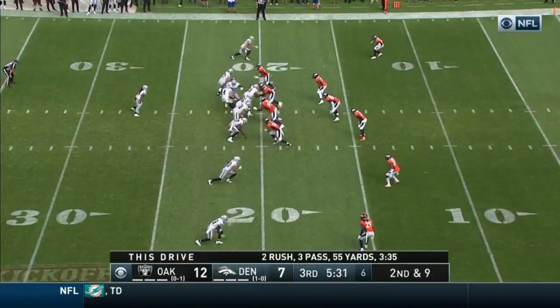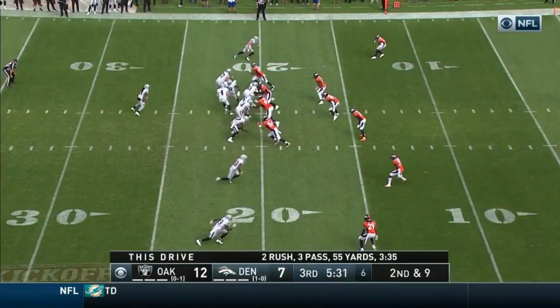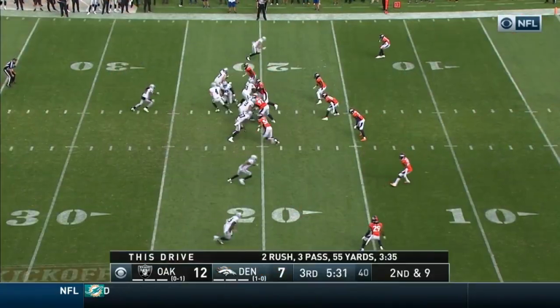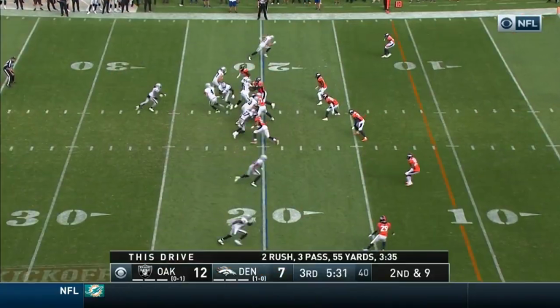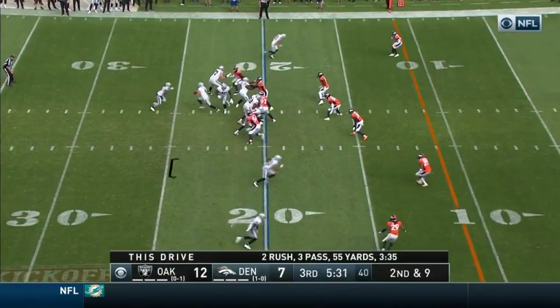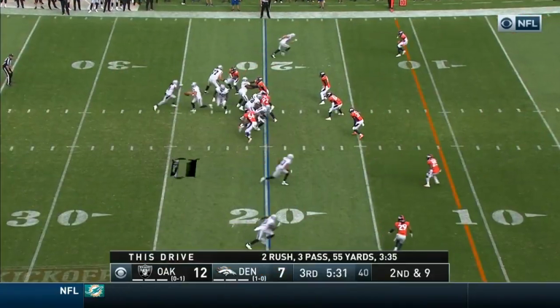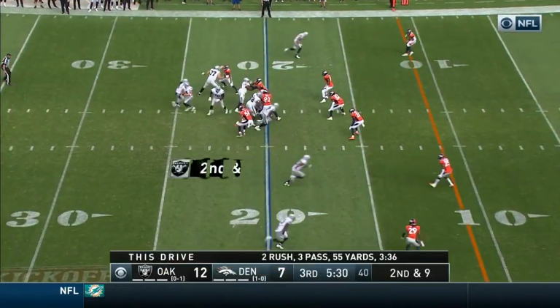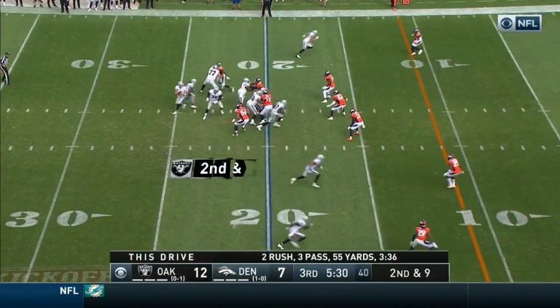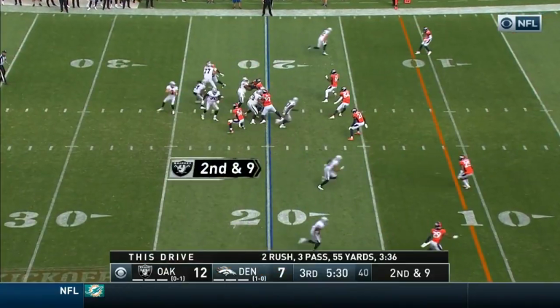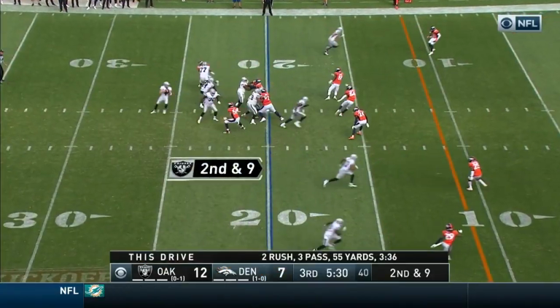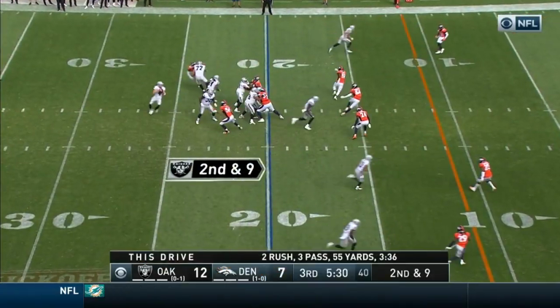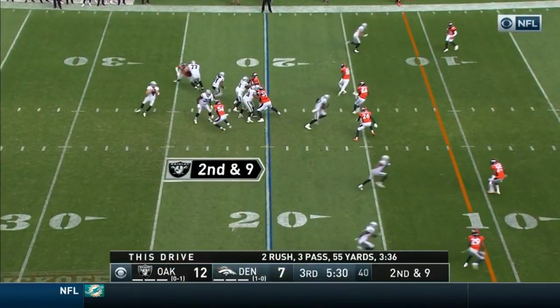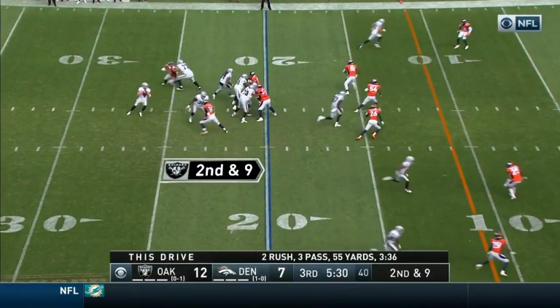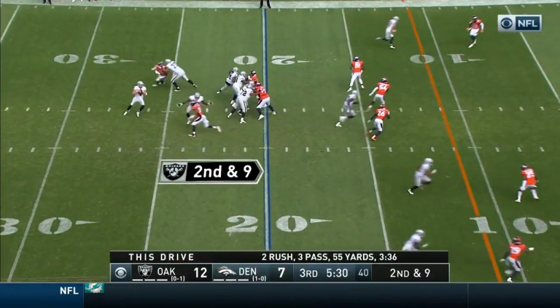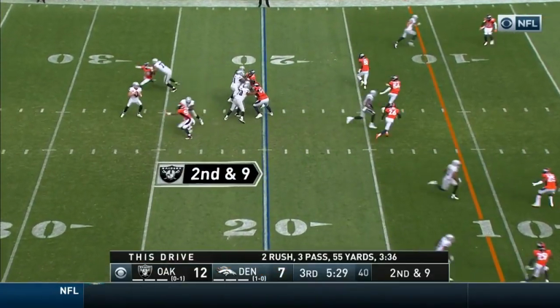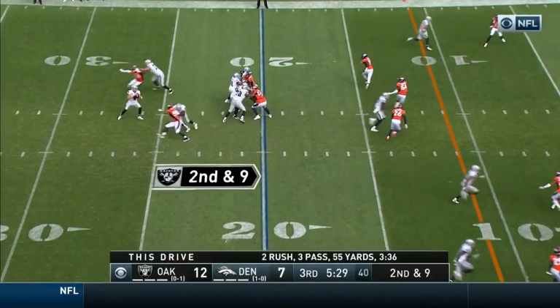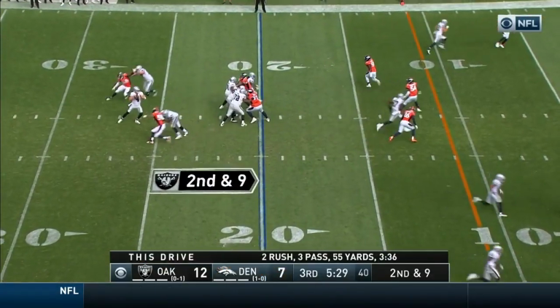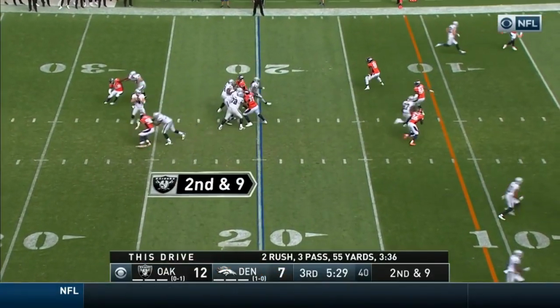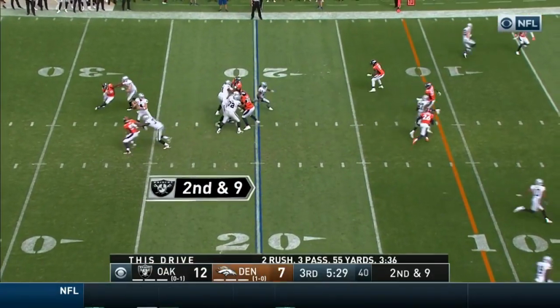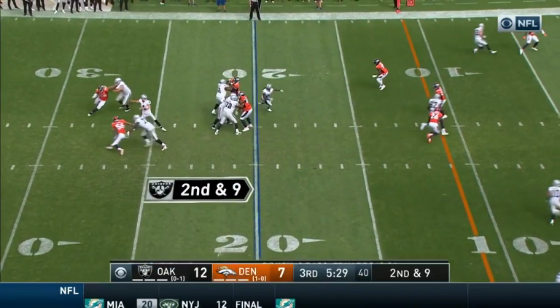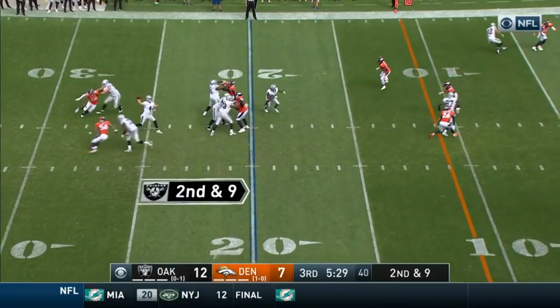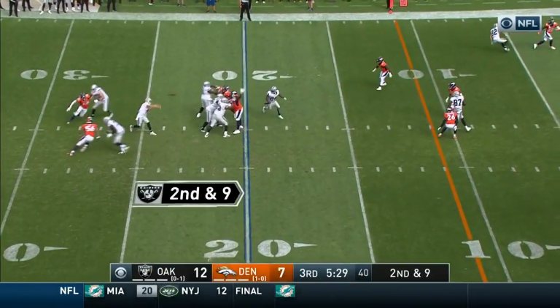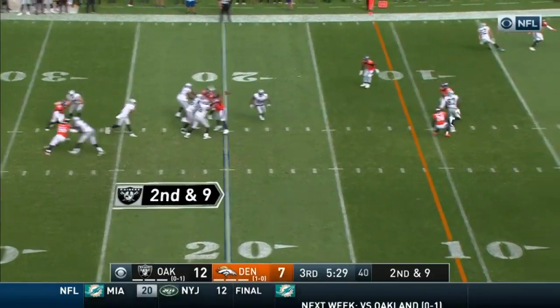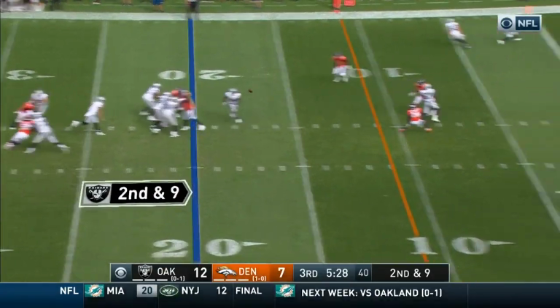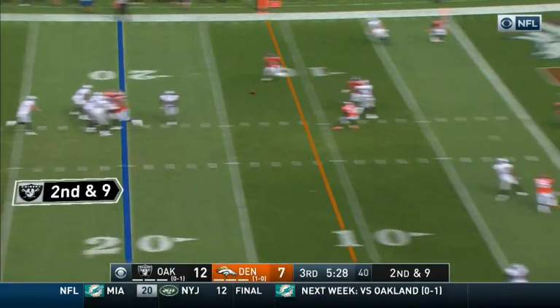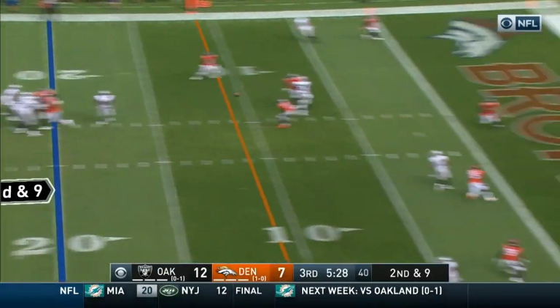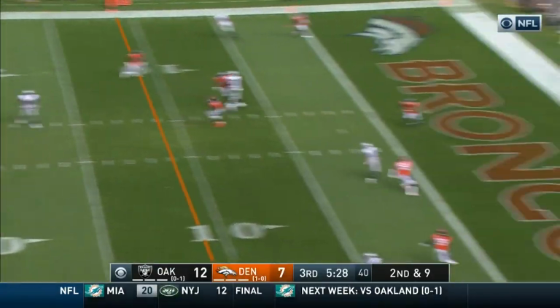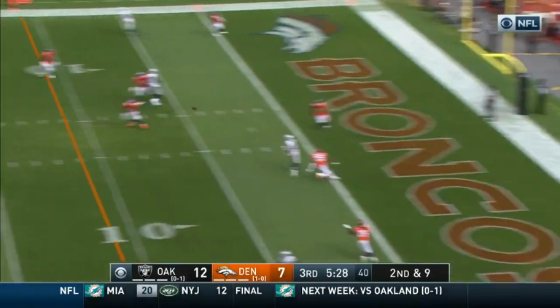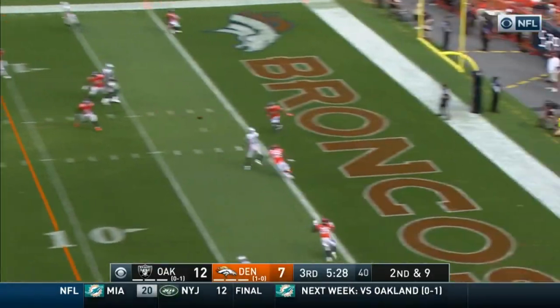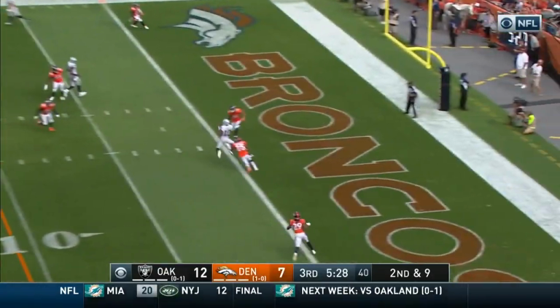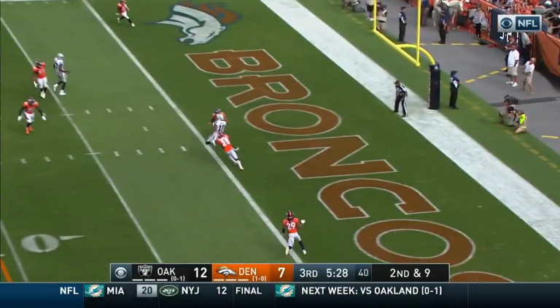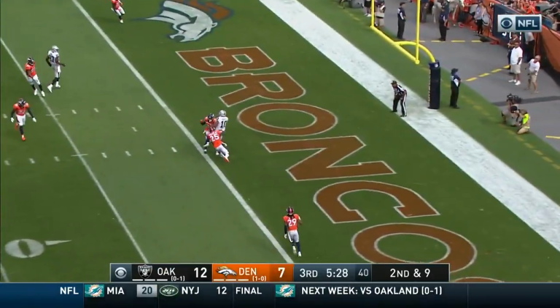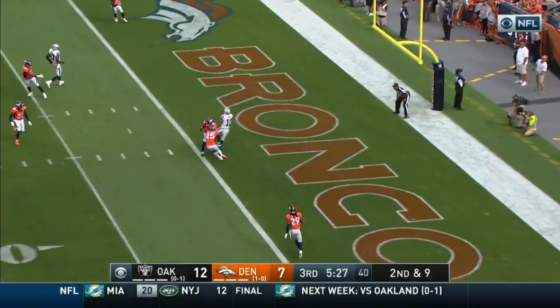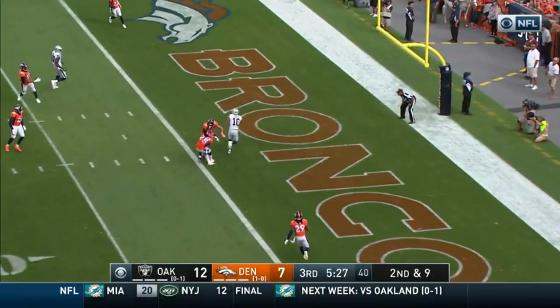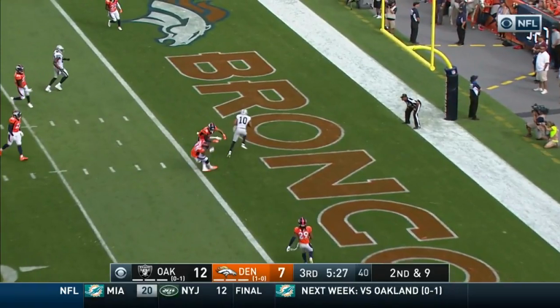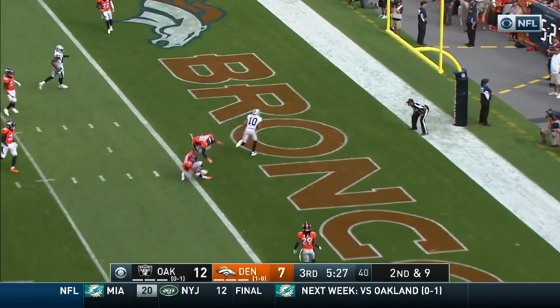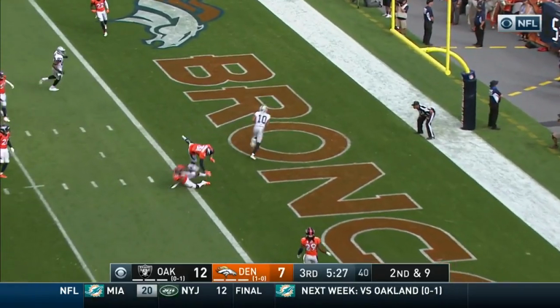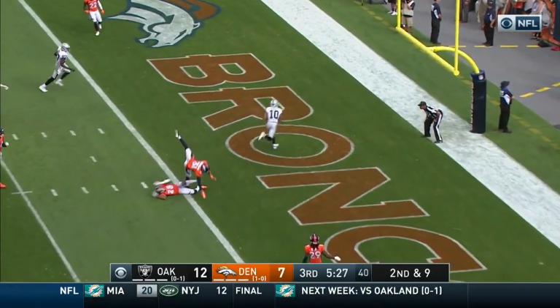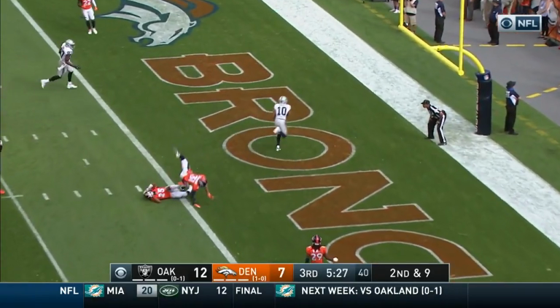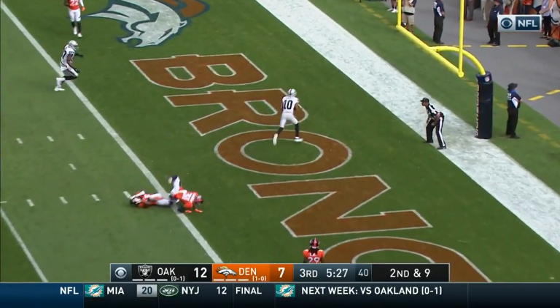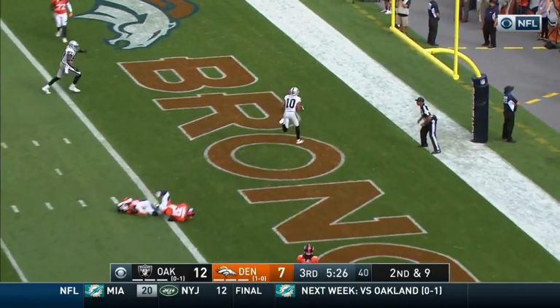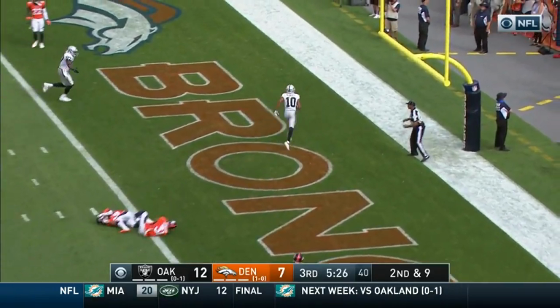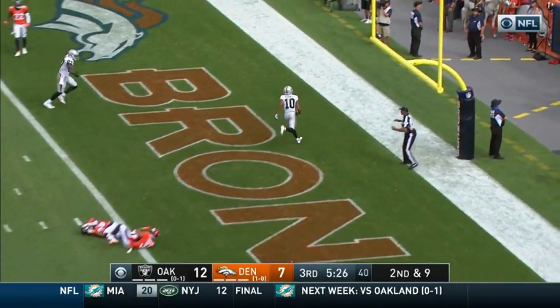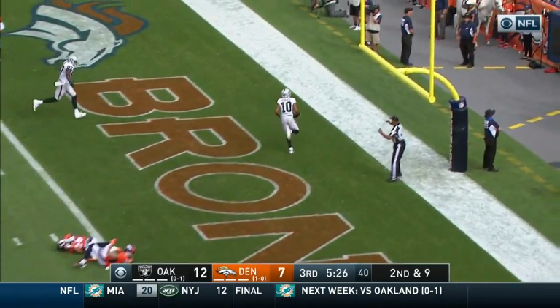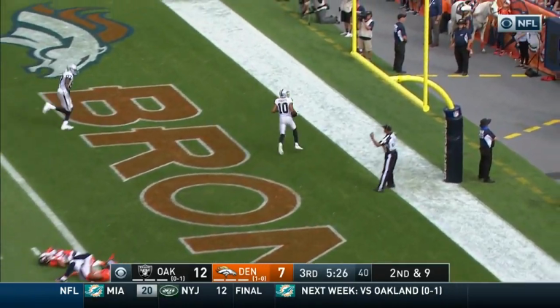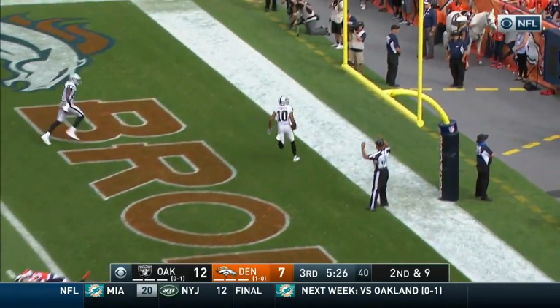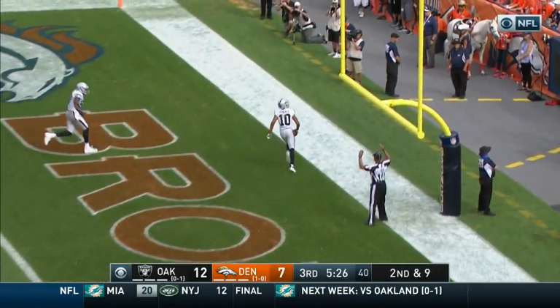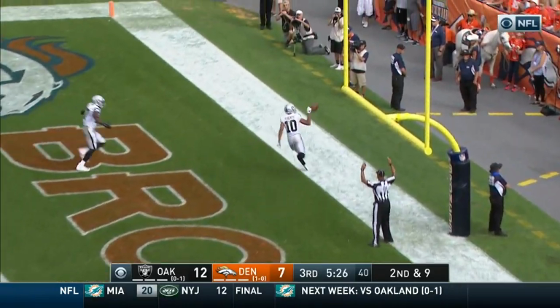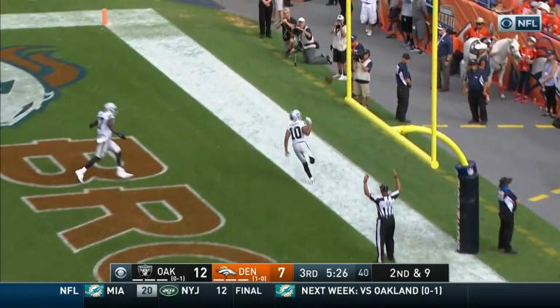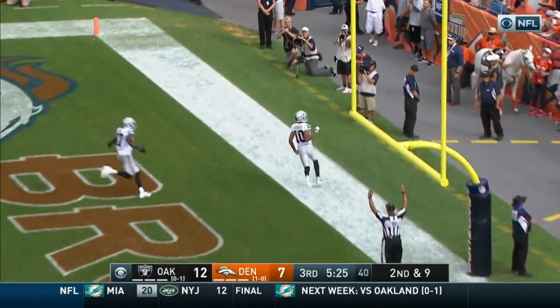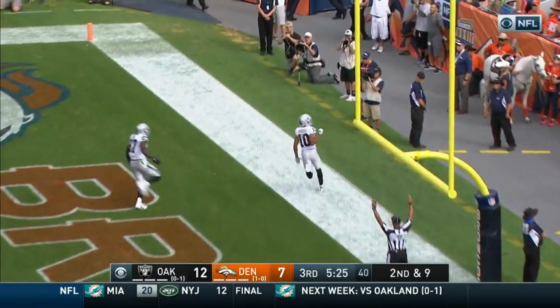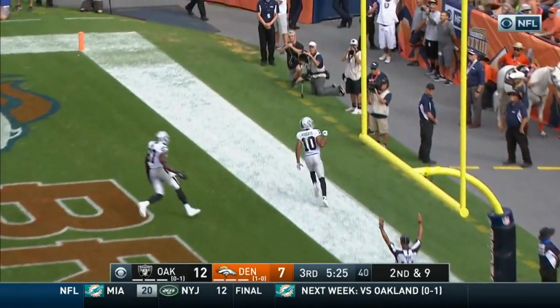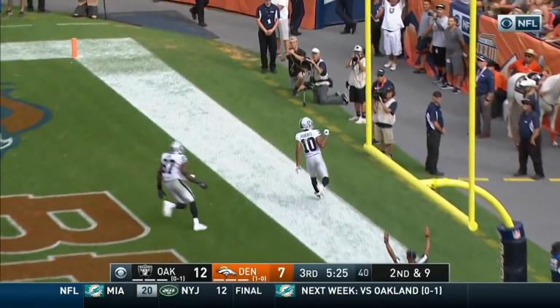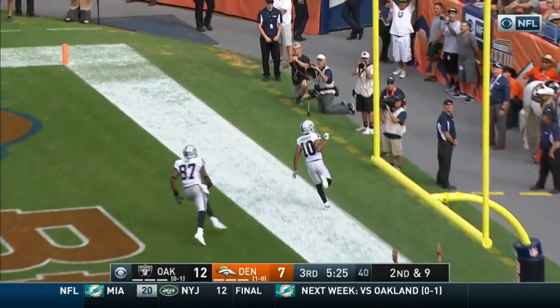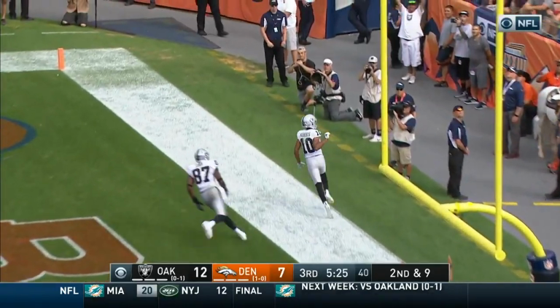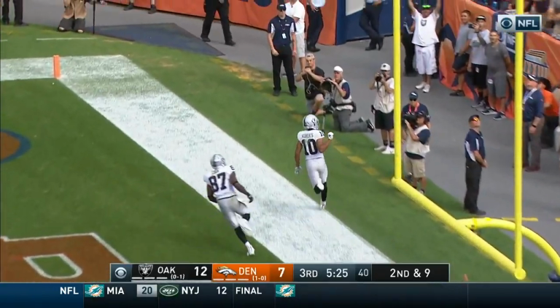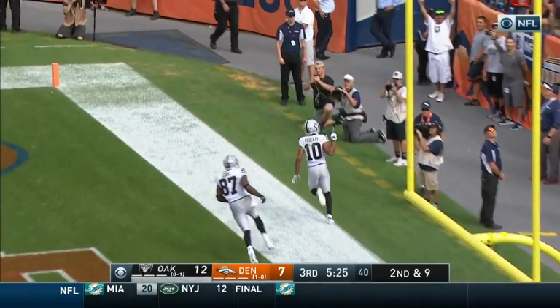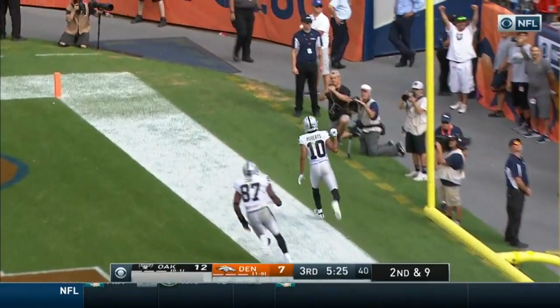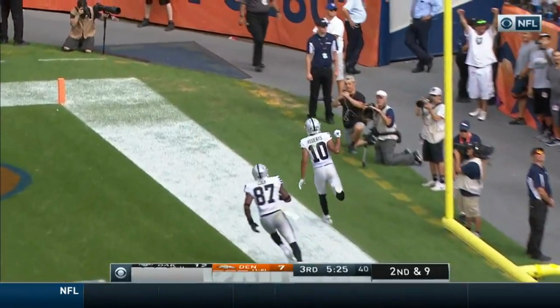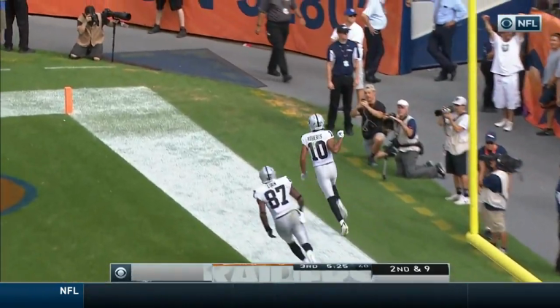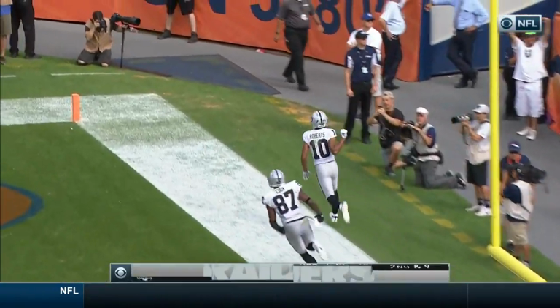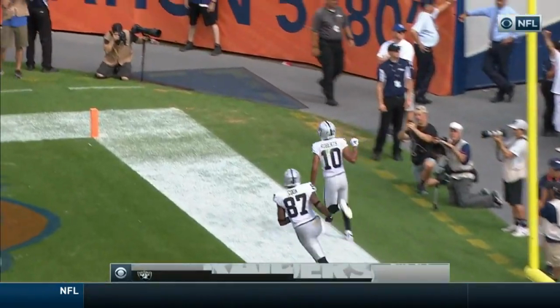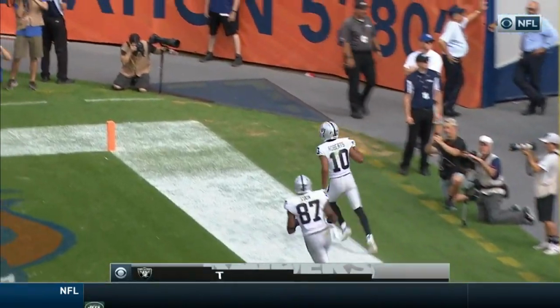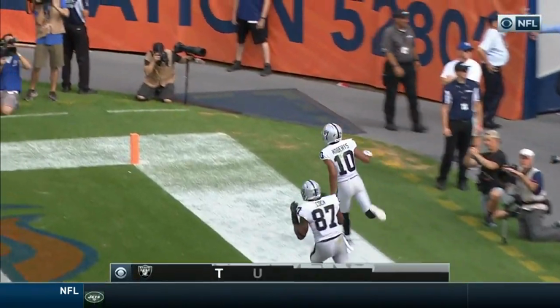On second and nine, Carr to the end zone — Seth Roberts with the catch for the touchdown!